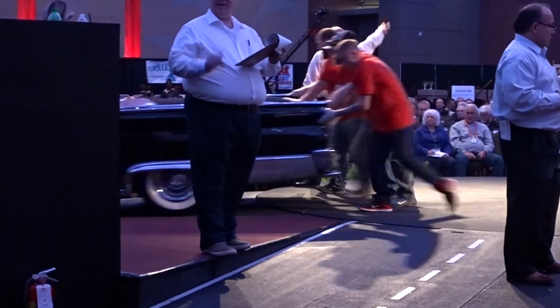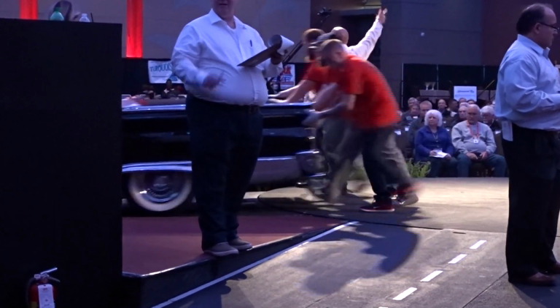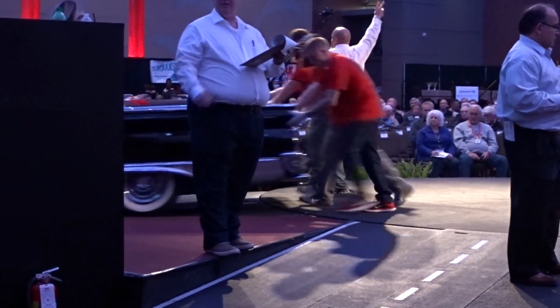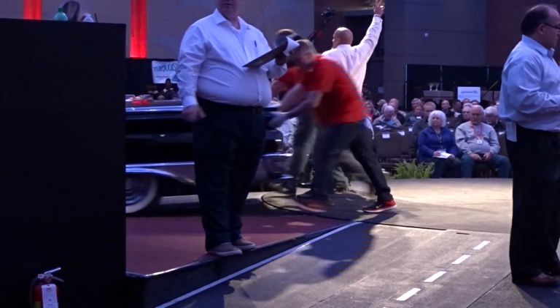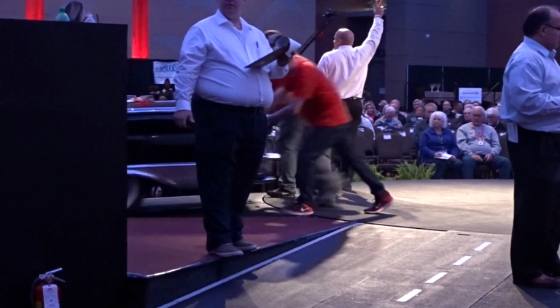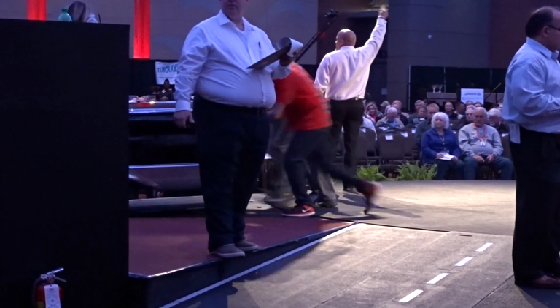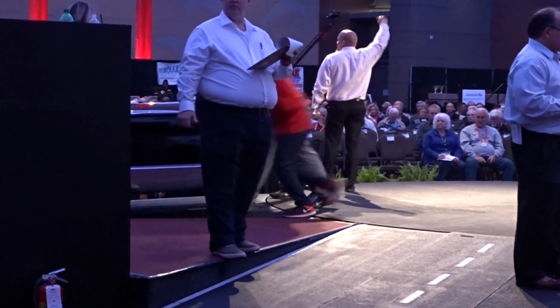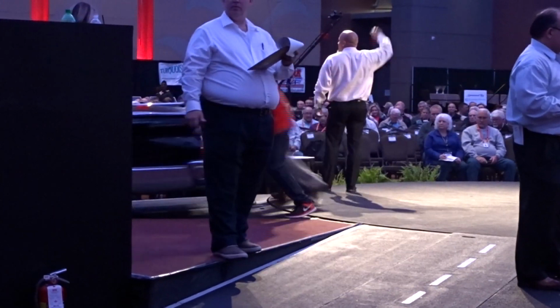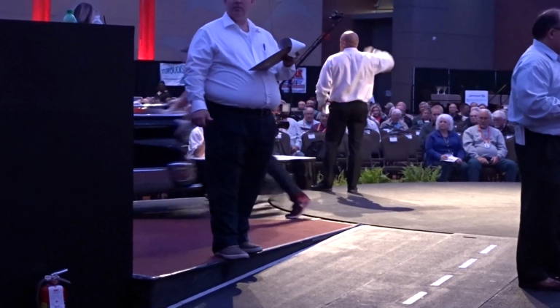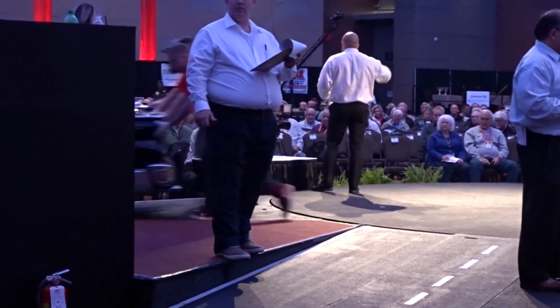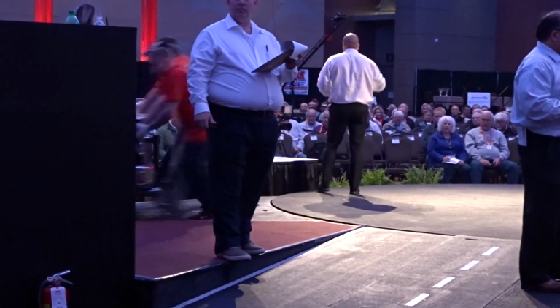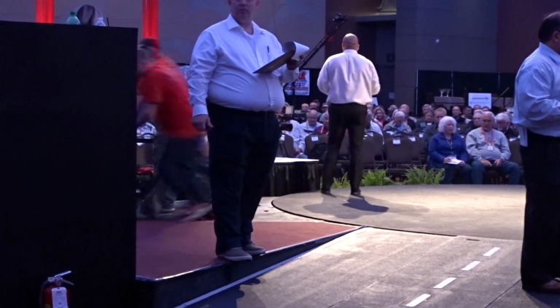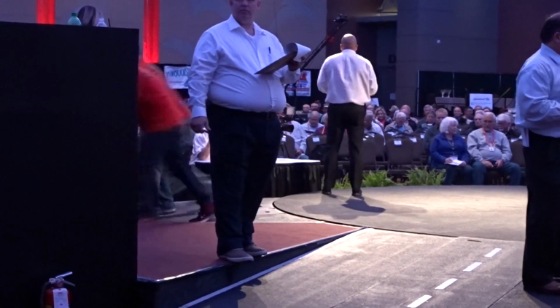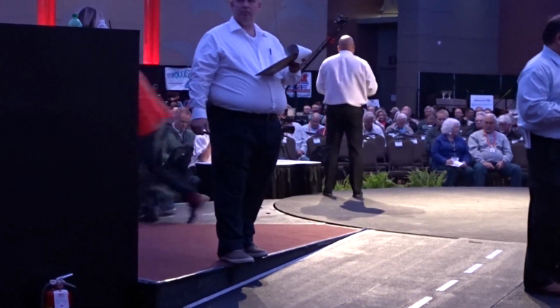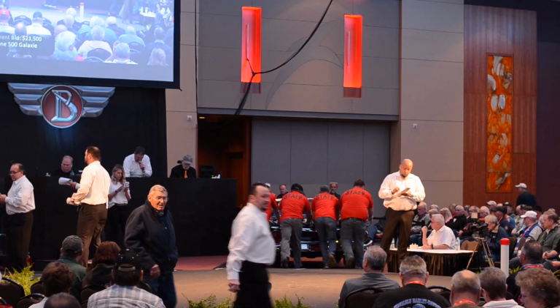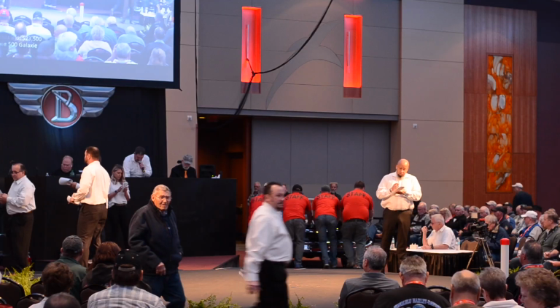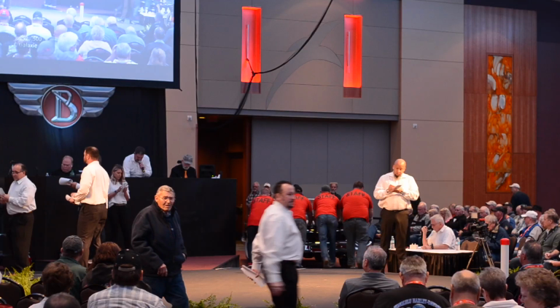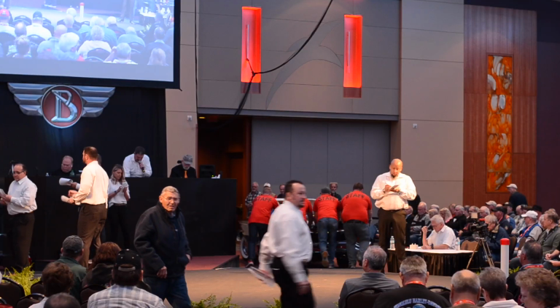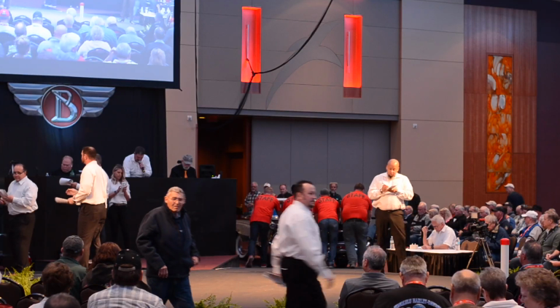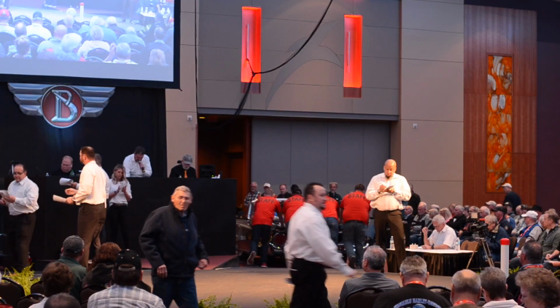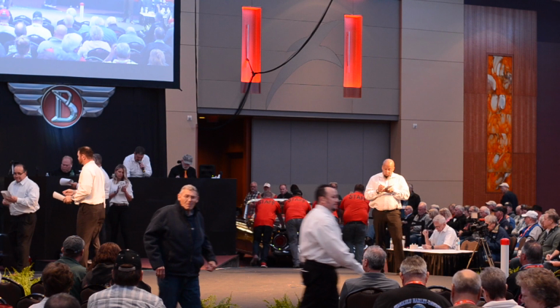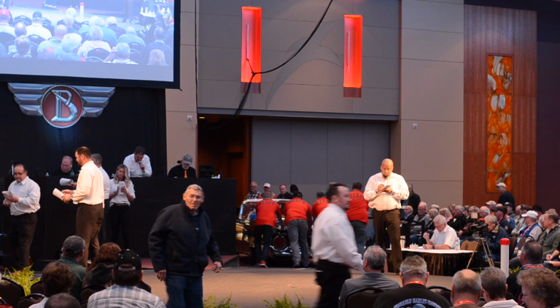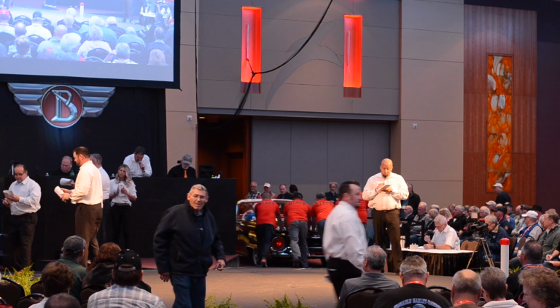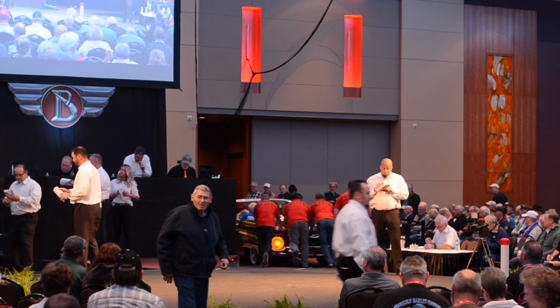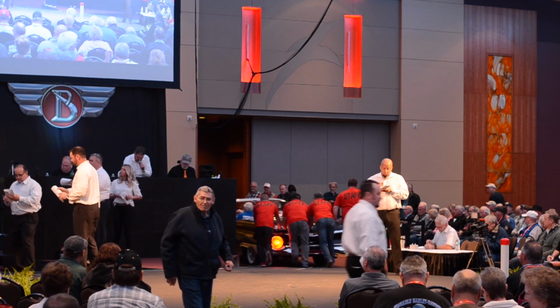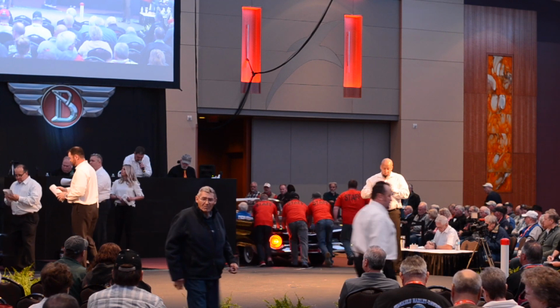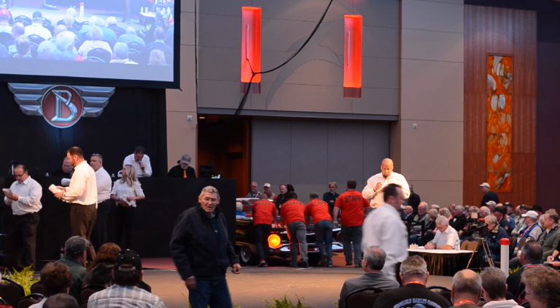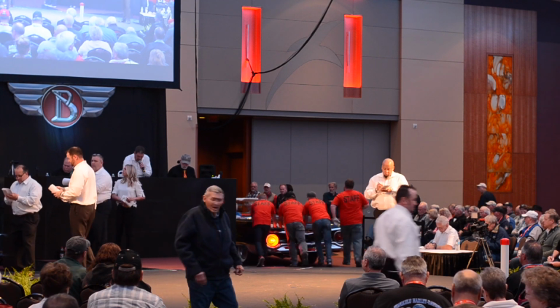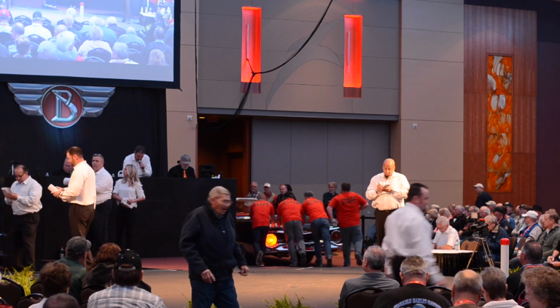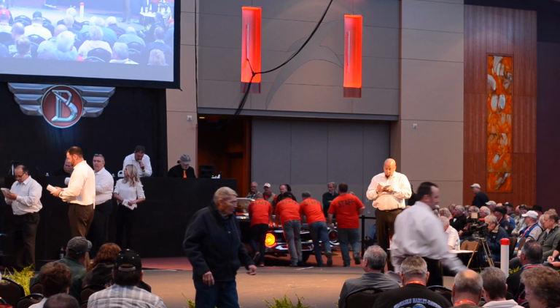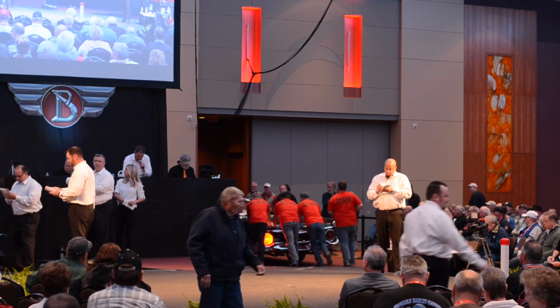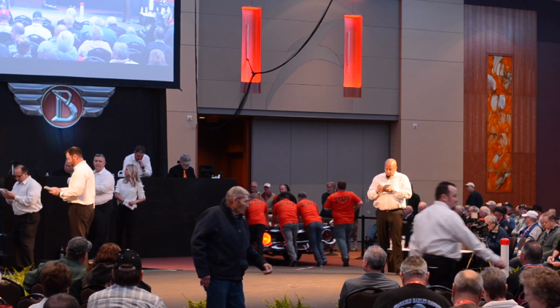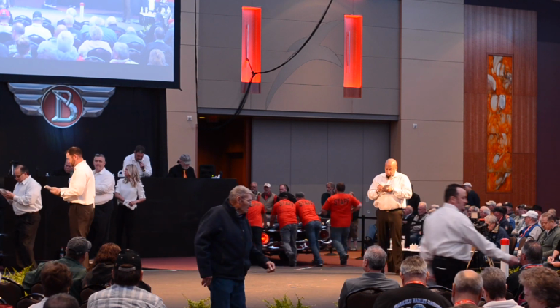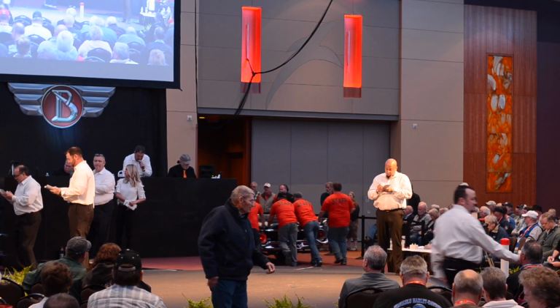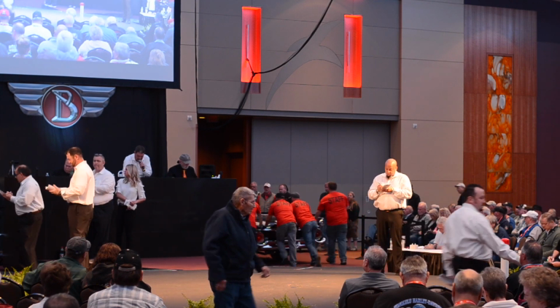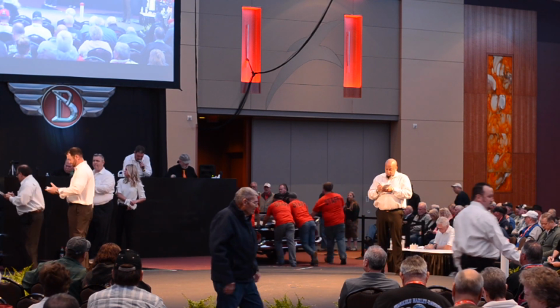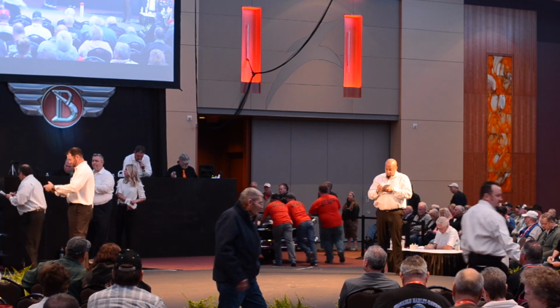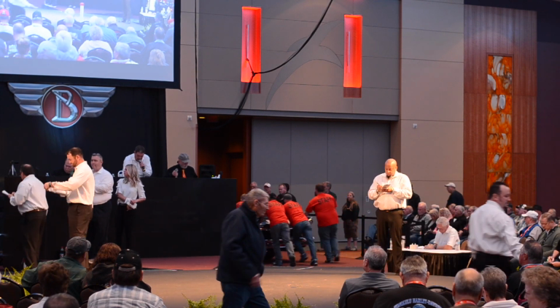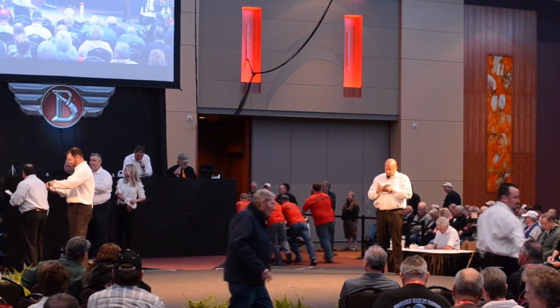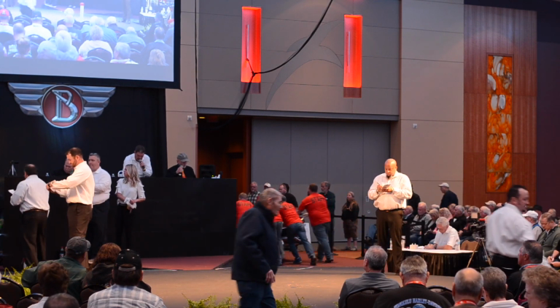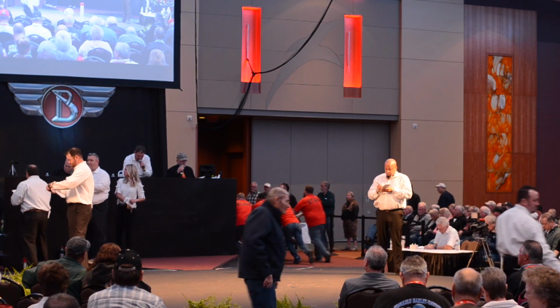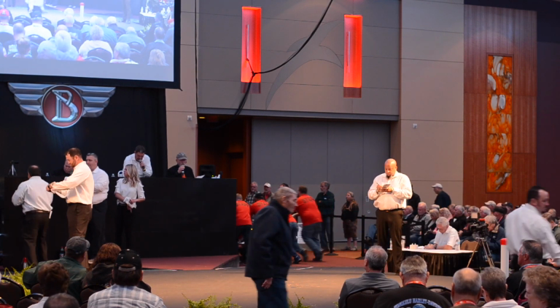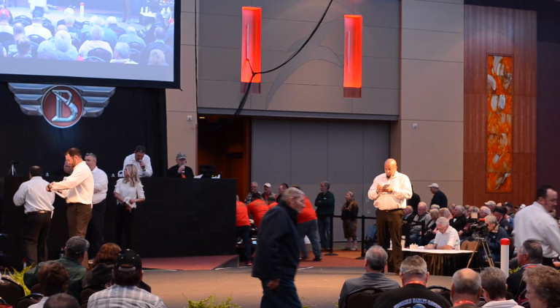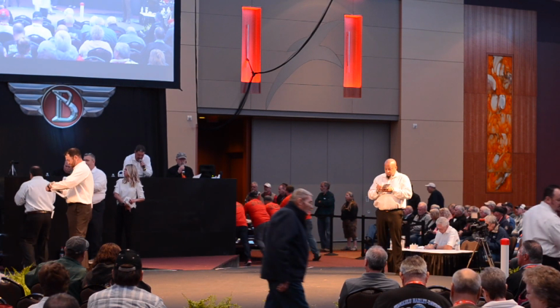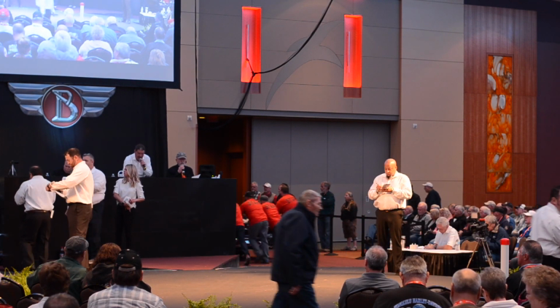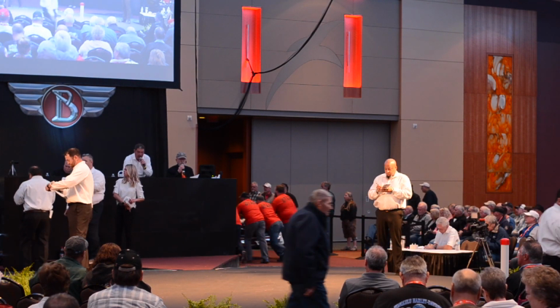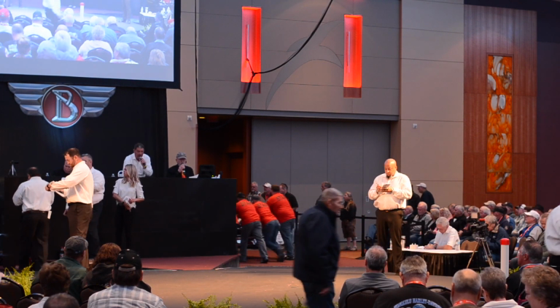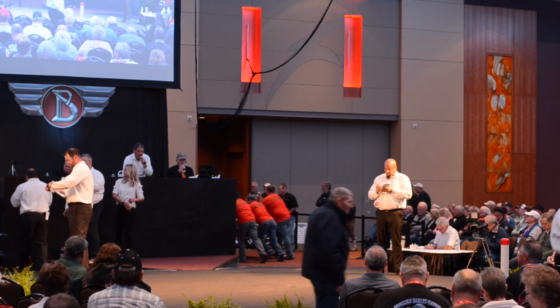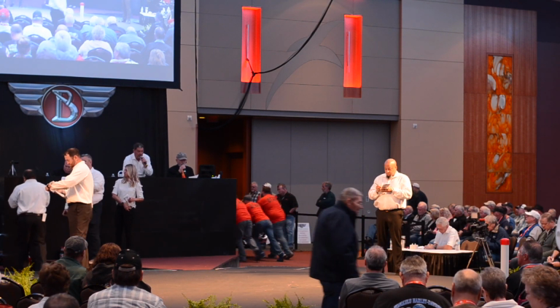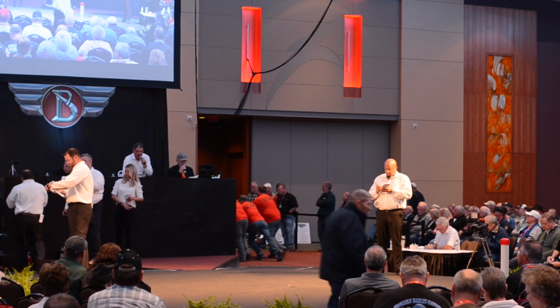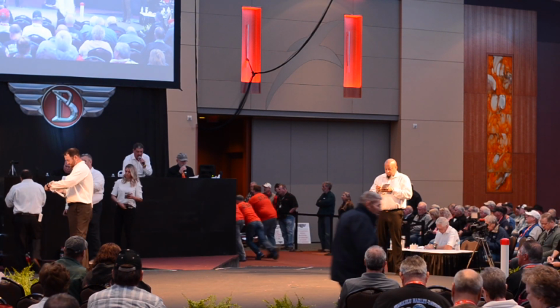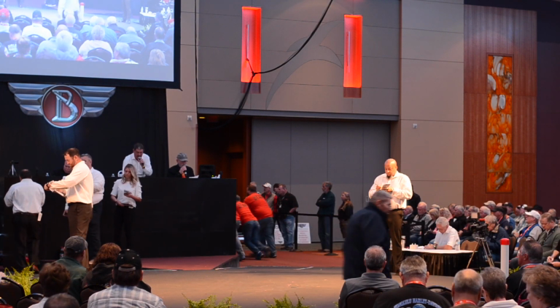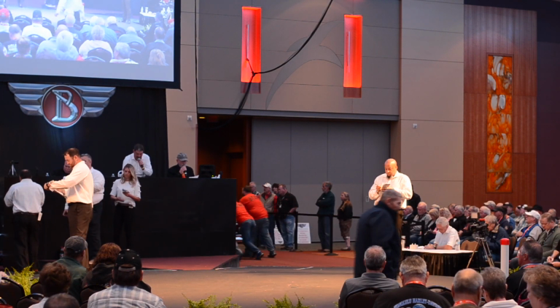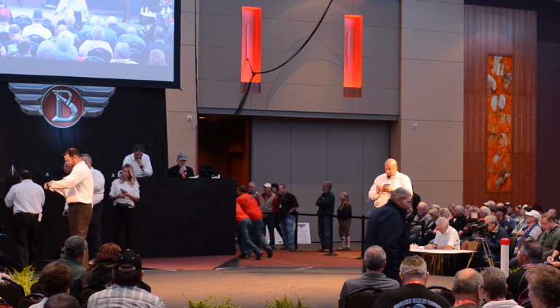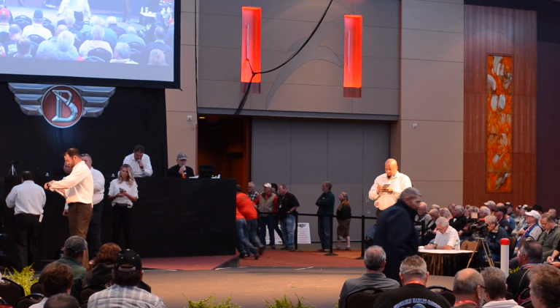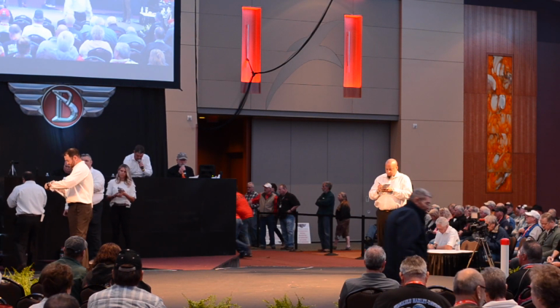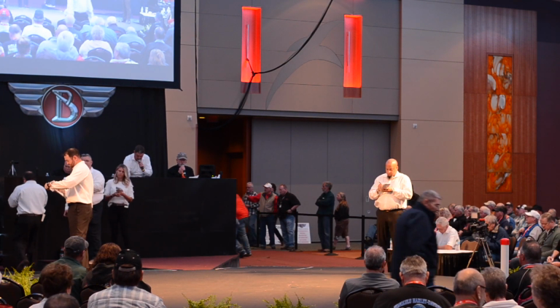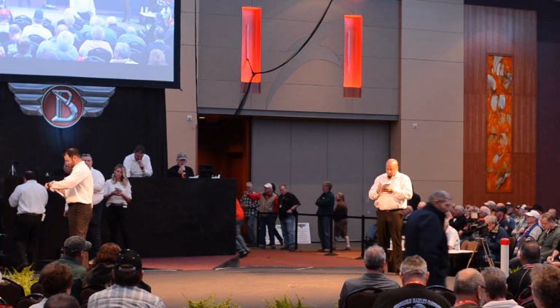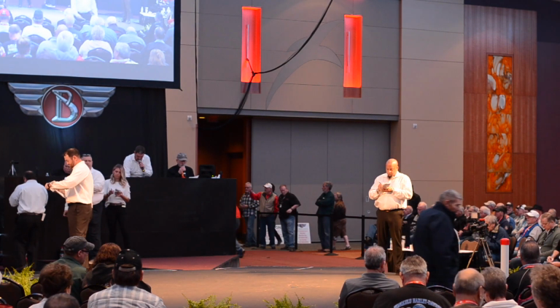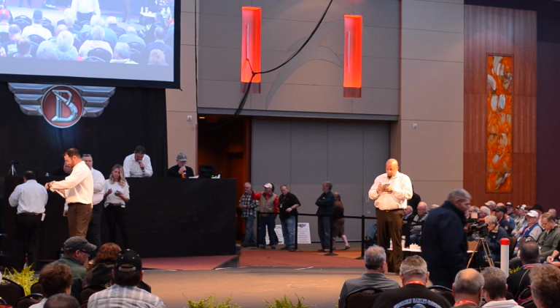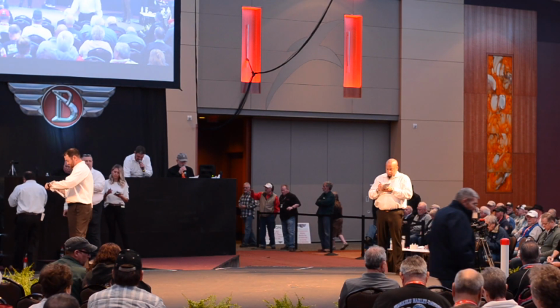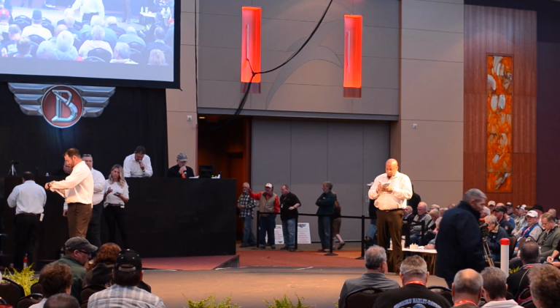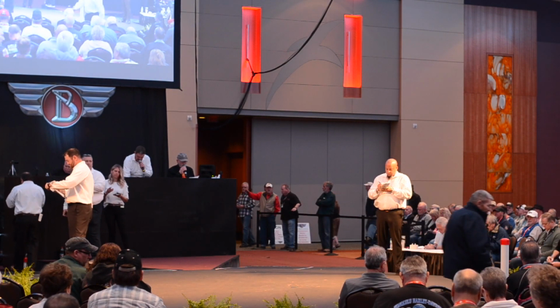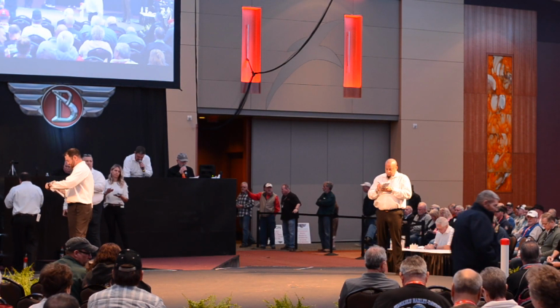Close it right here. Sold at $23,500. Mark it down, $23,500.